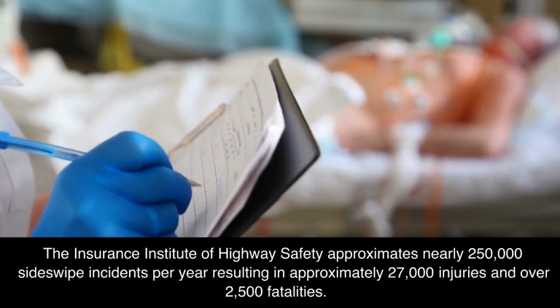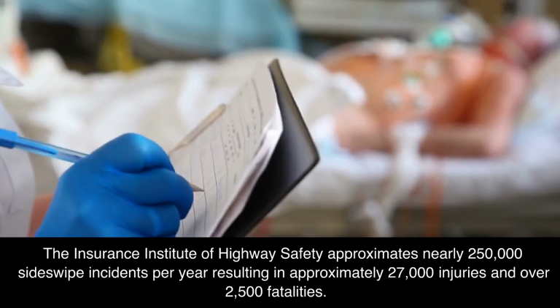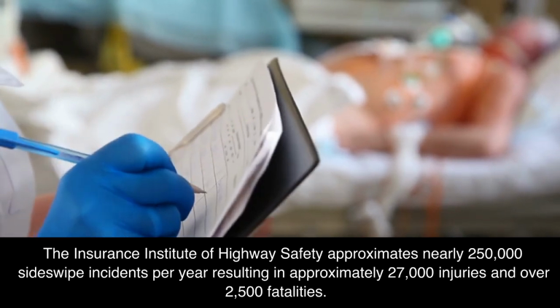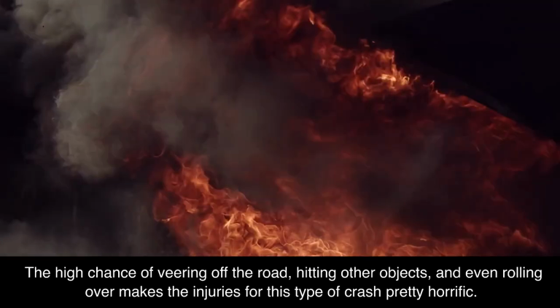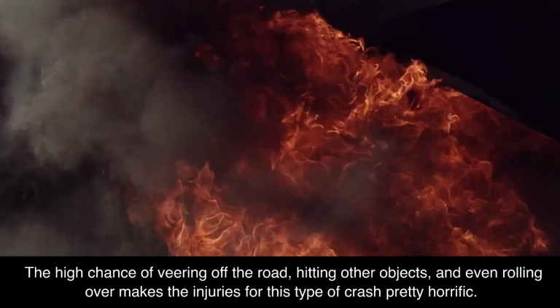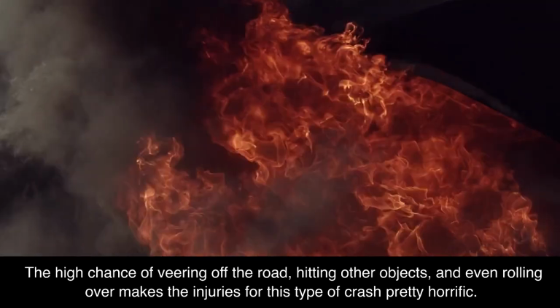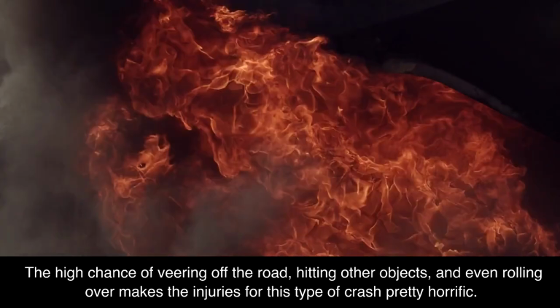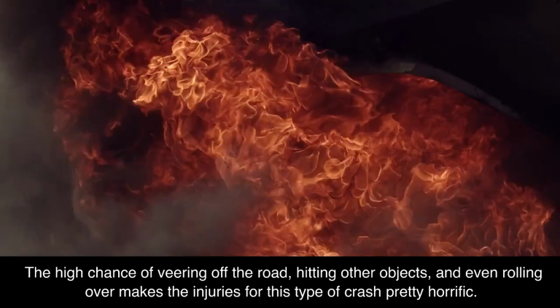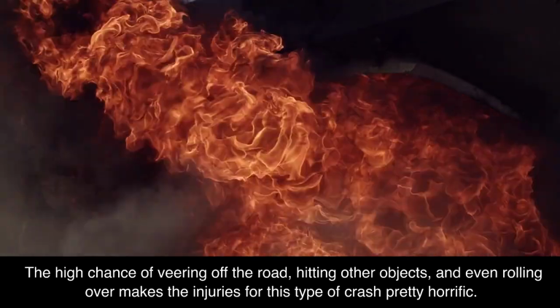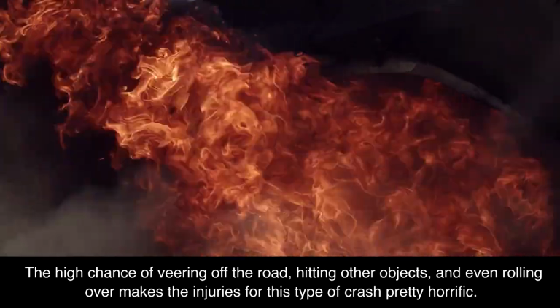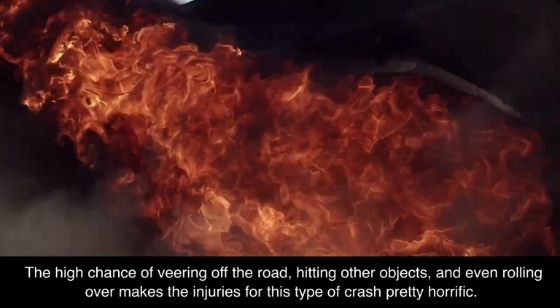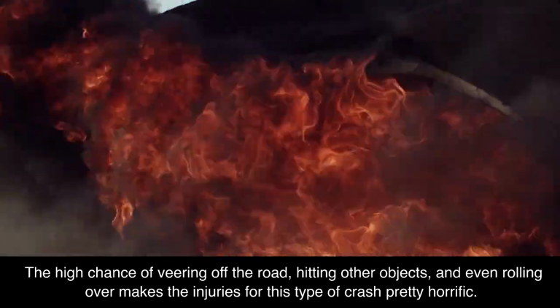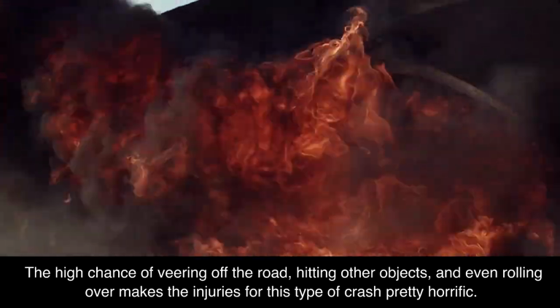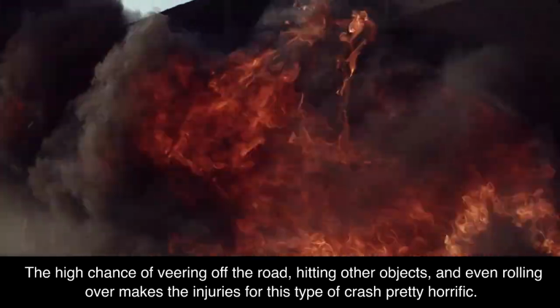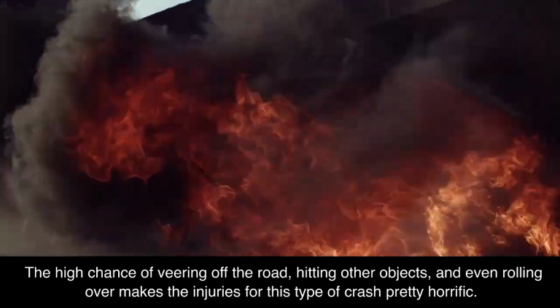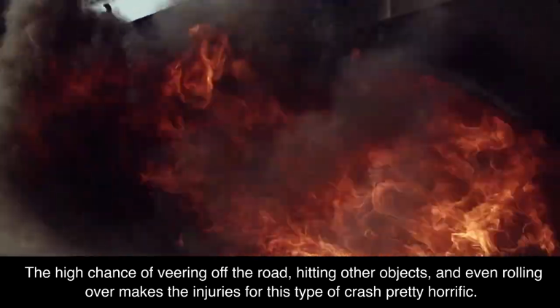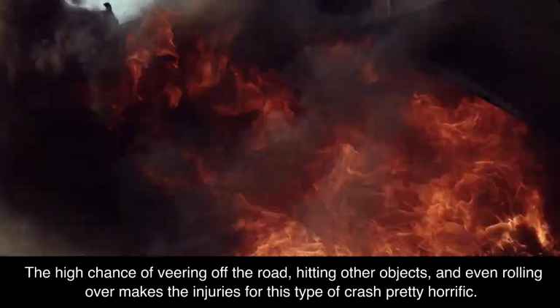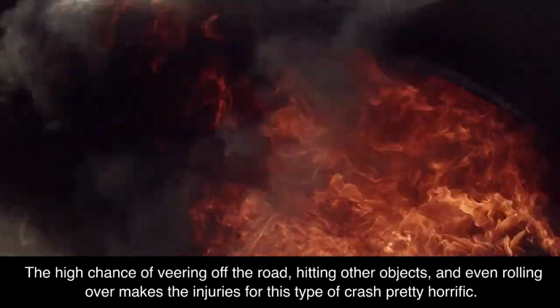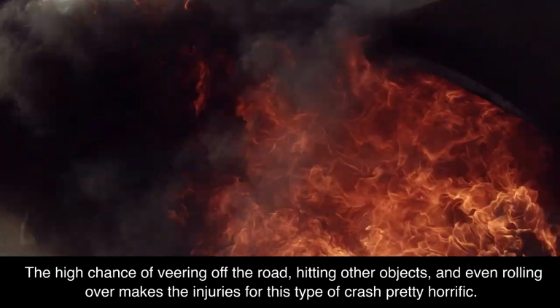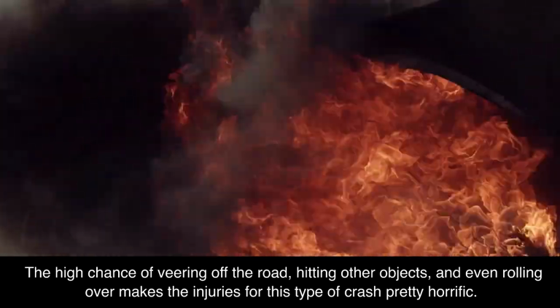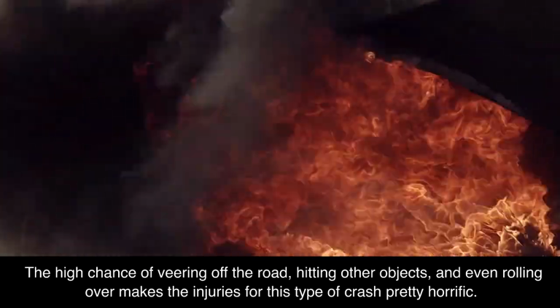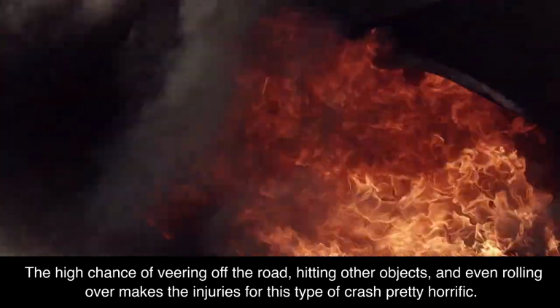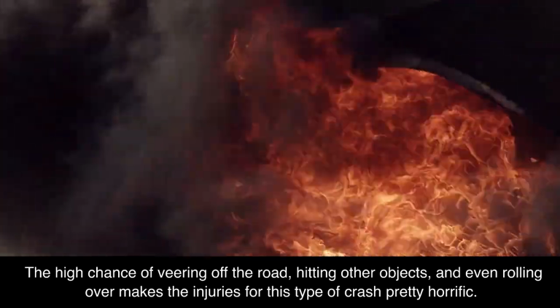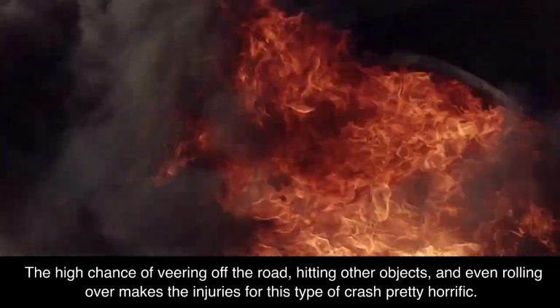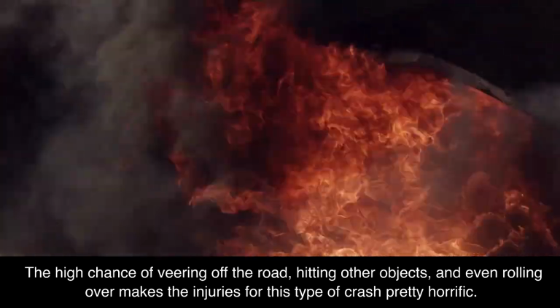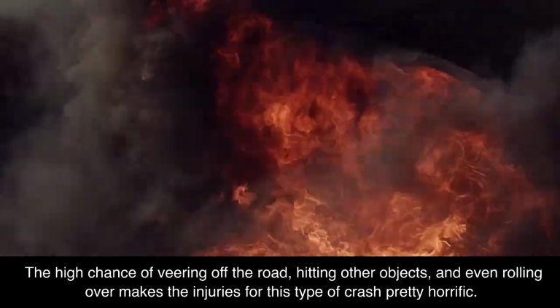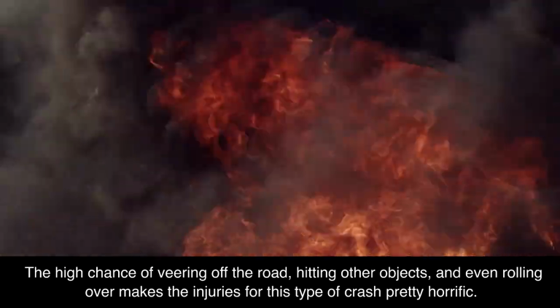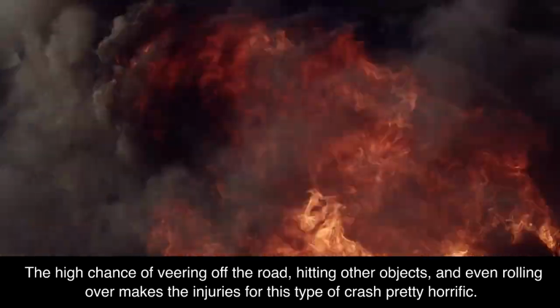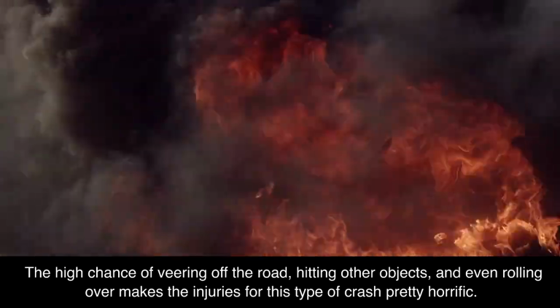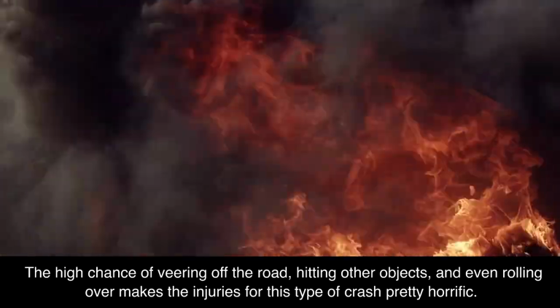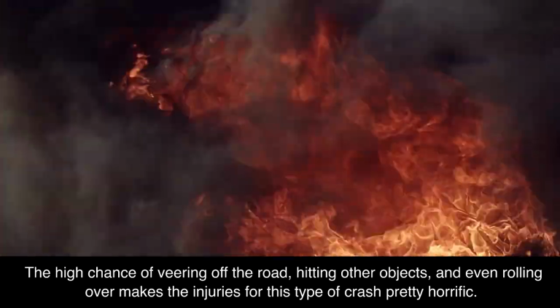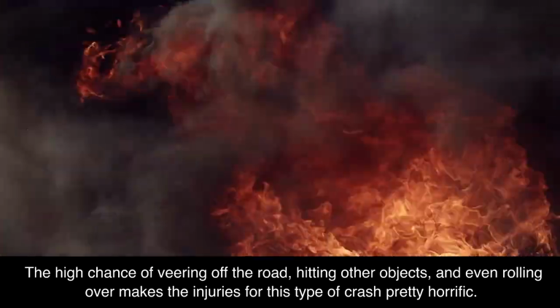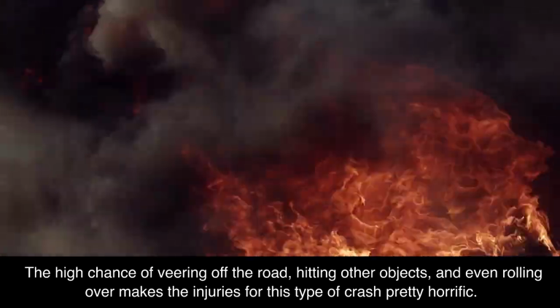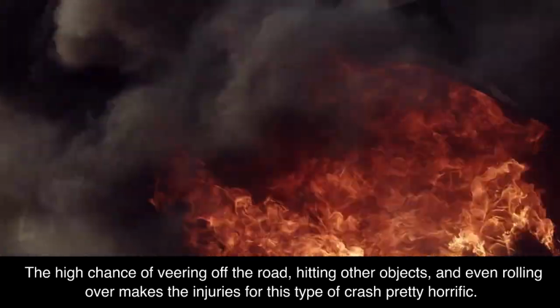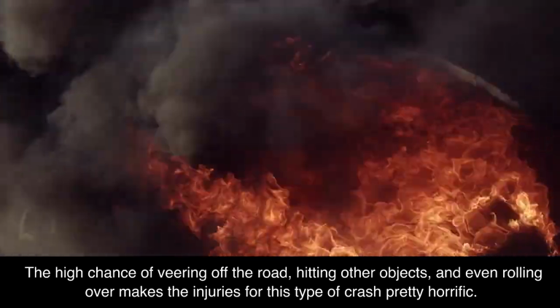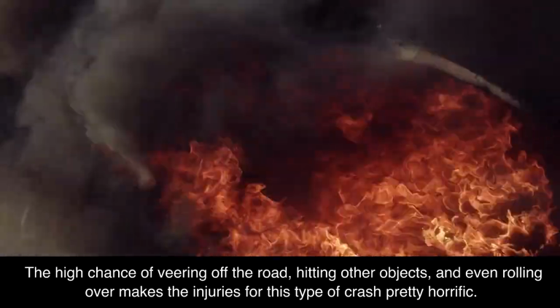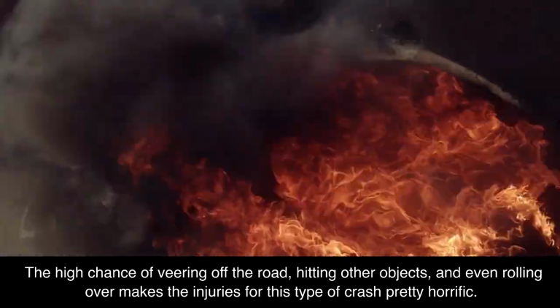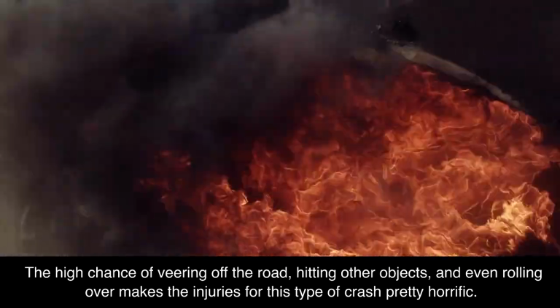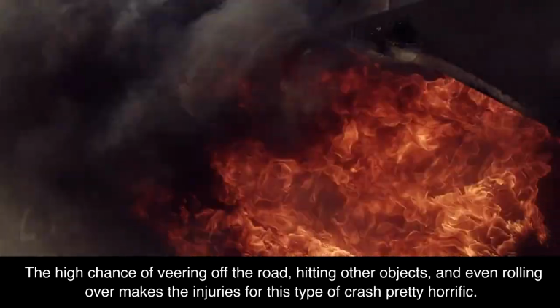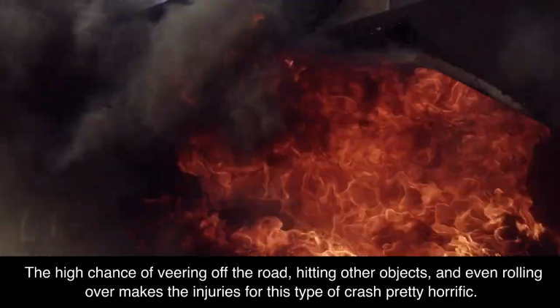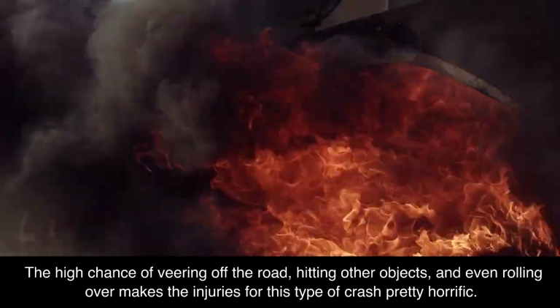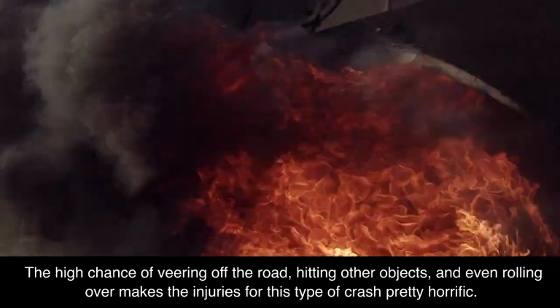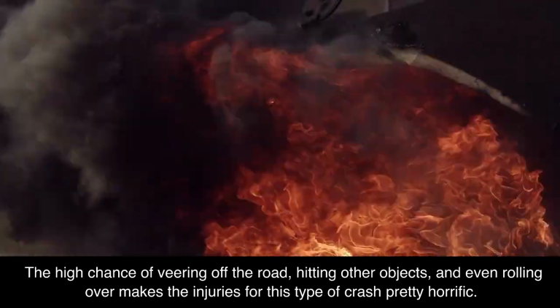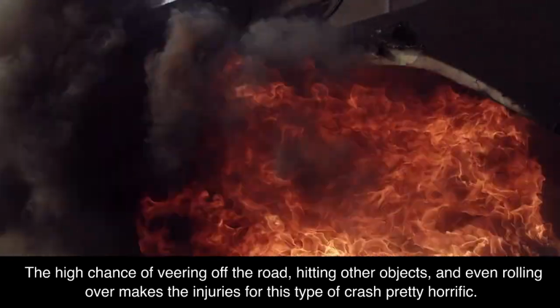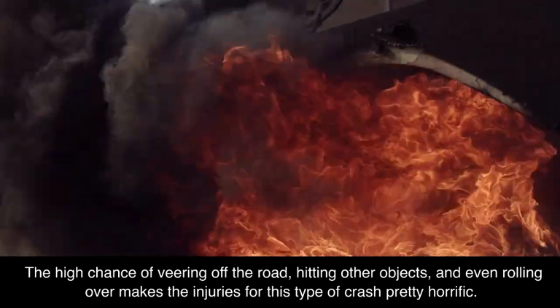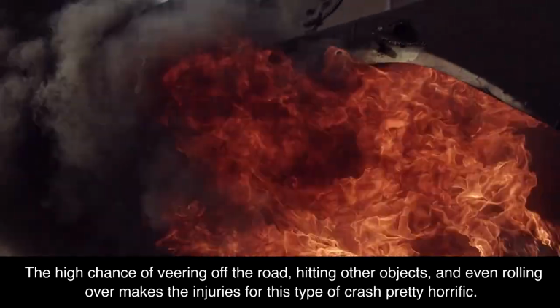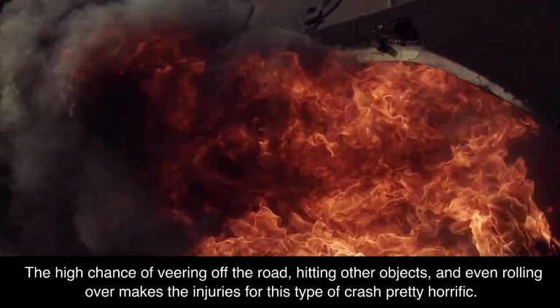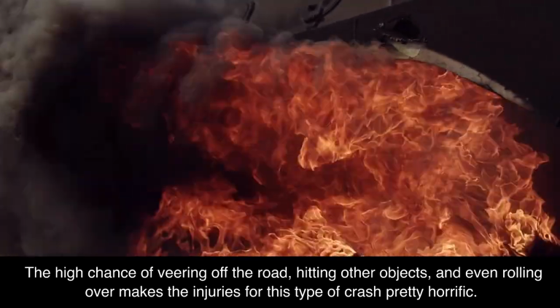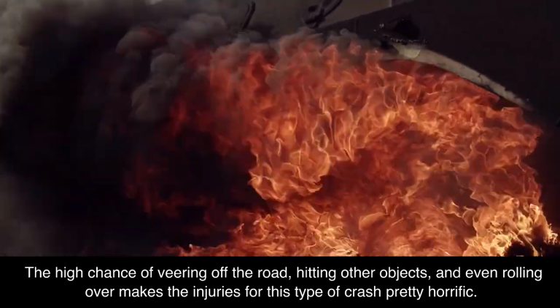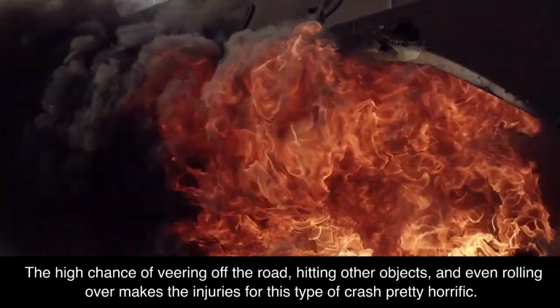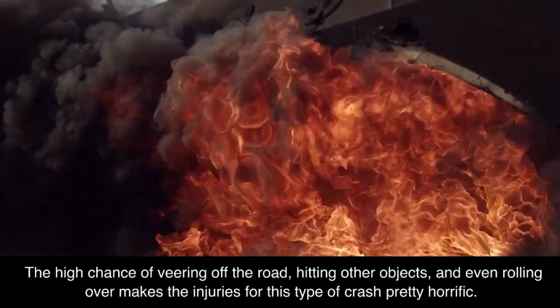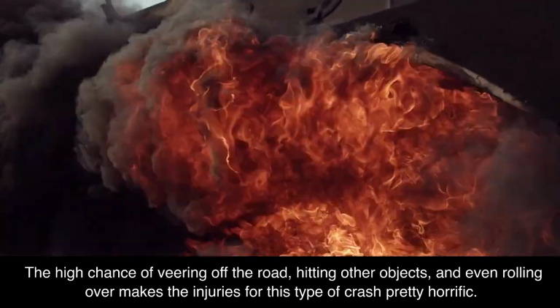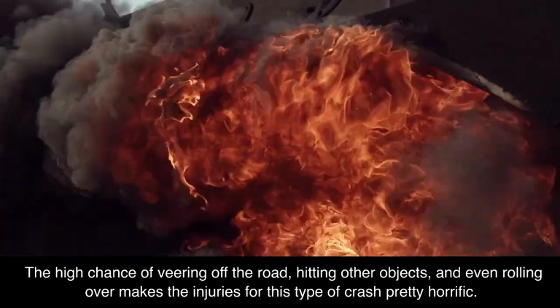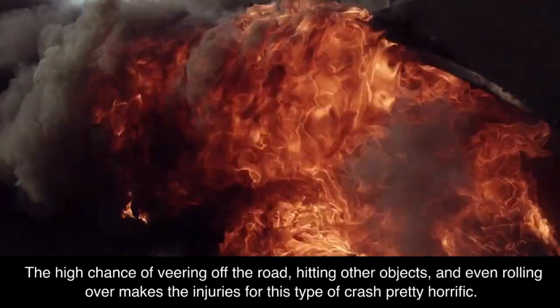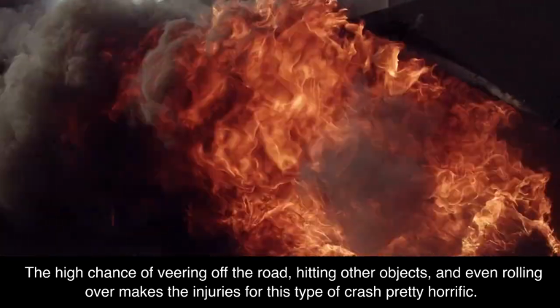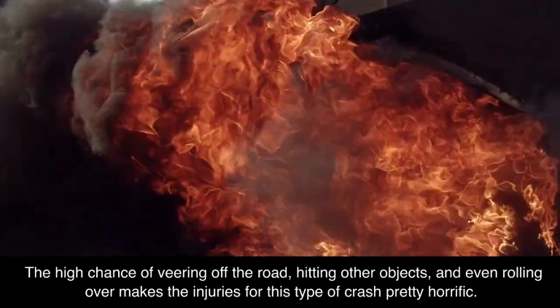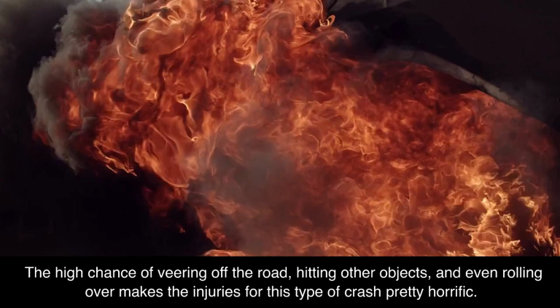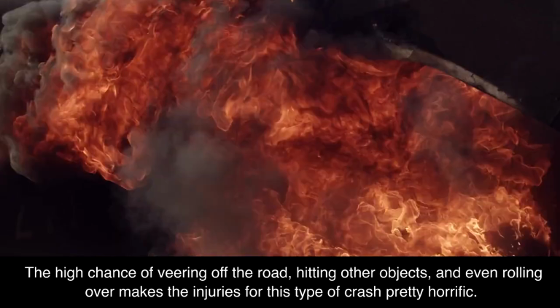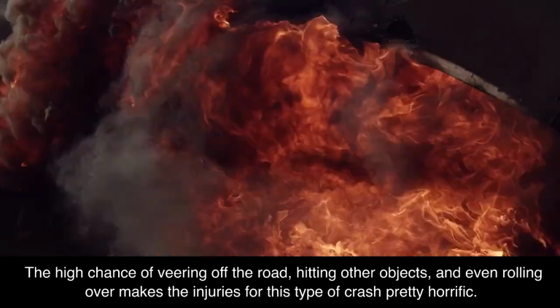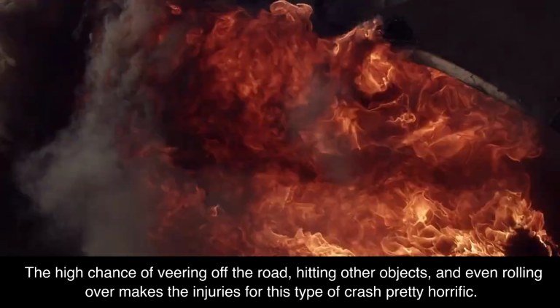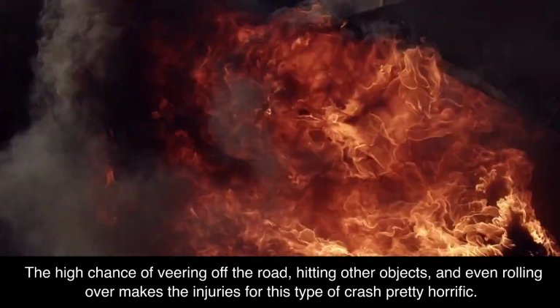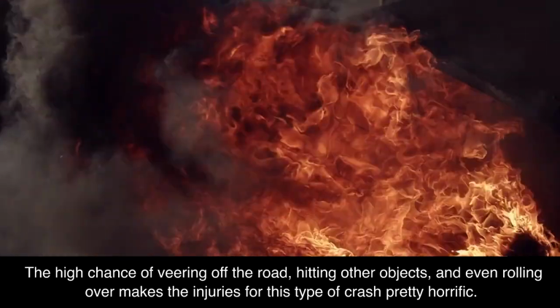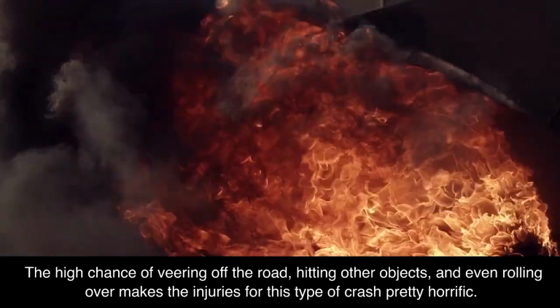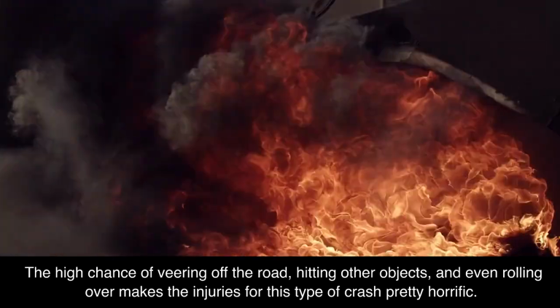The high chance of veering off the road, hitting other objects, and even rolling over makes the injuries for this type of crash pretty horrific.